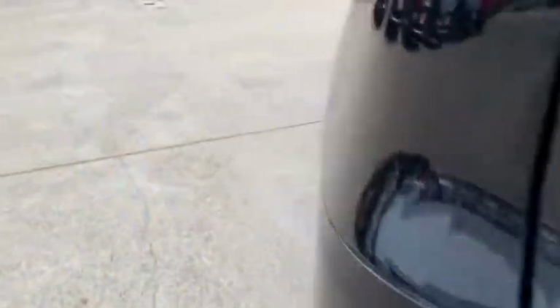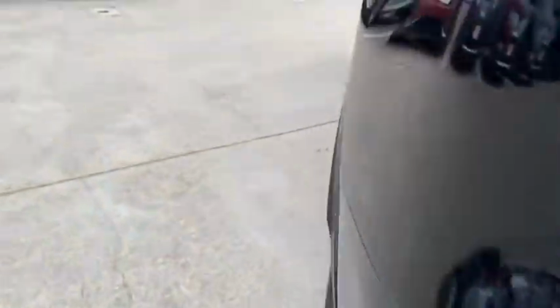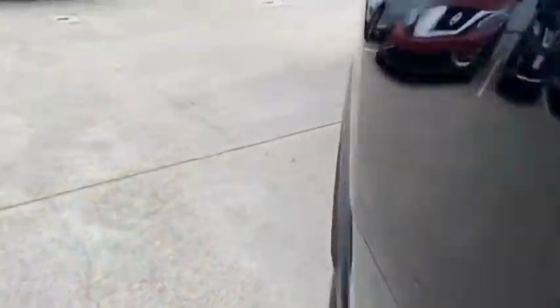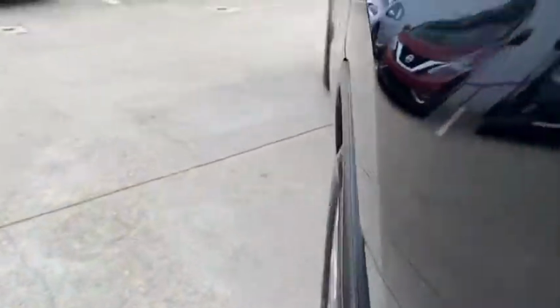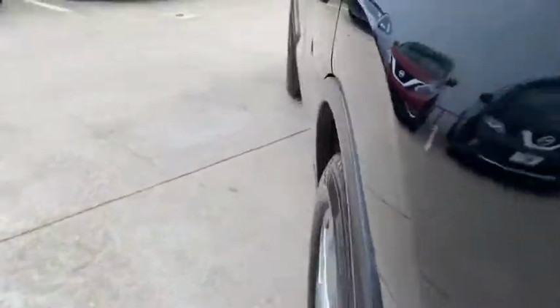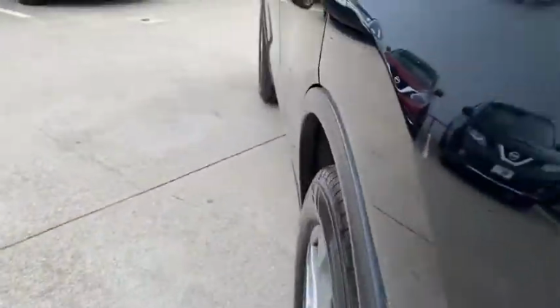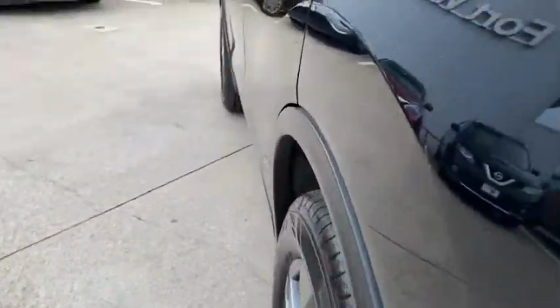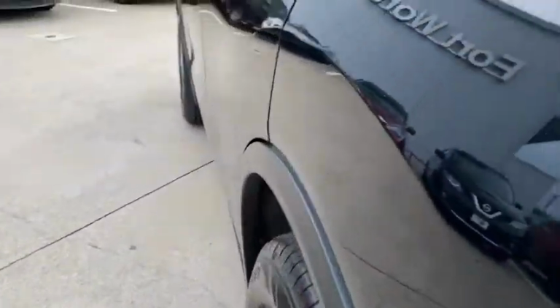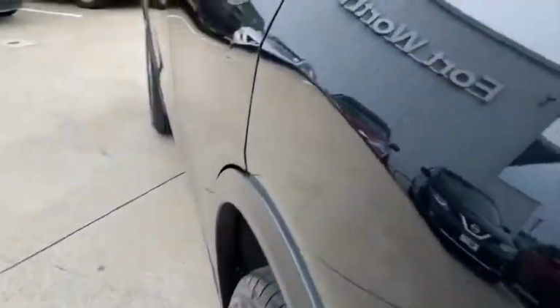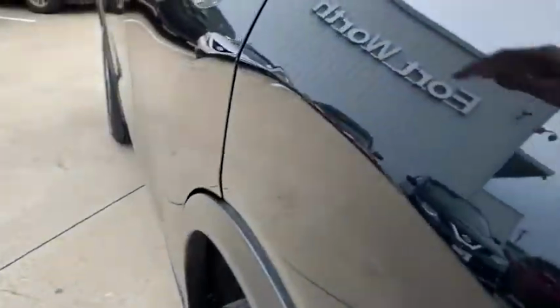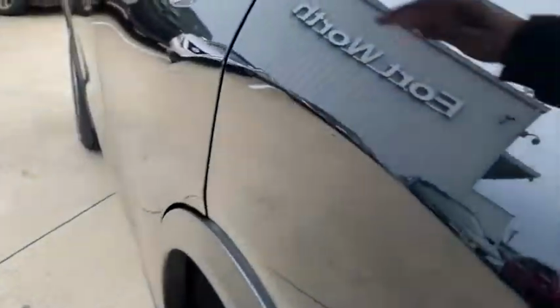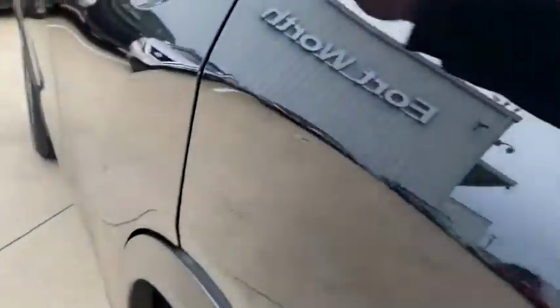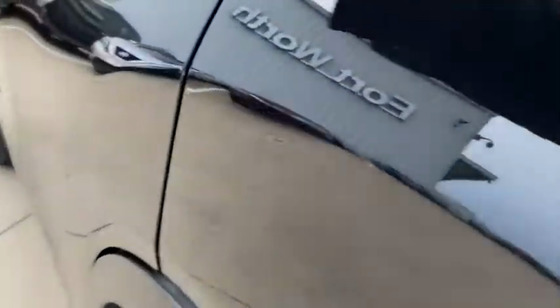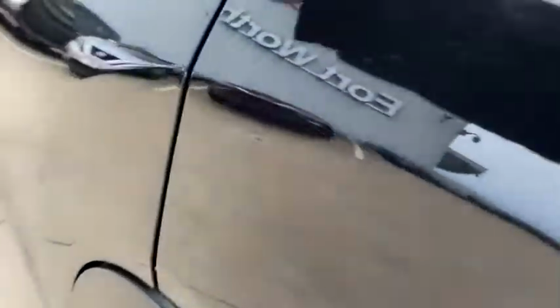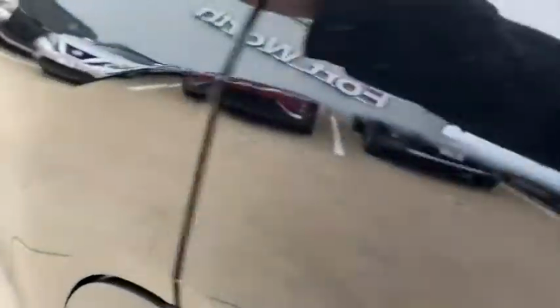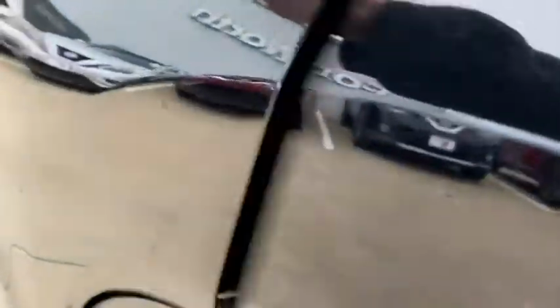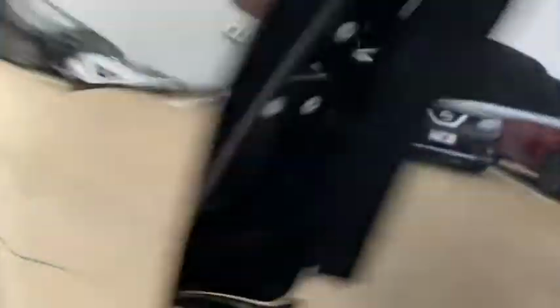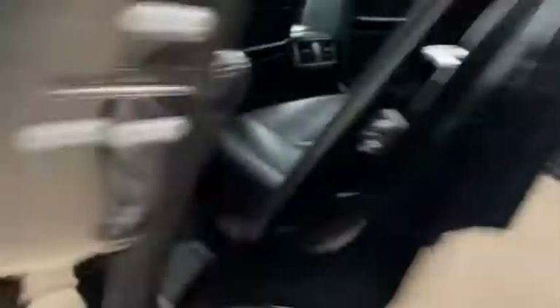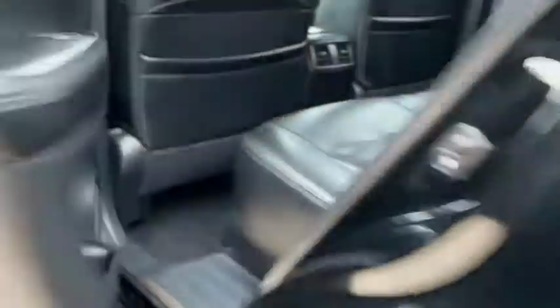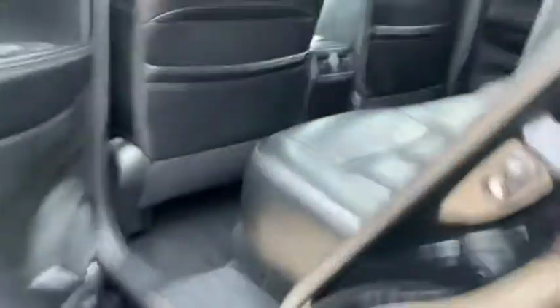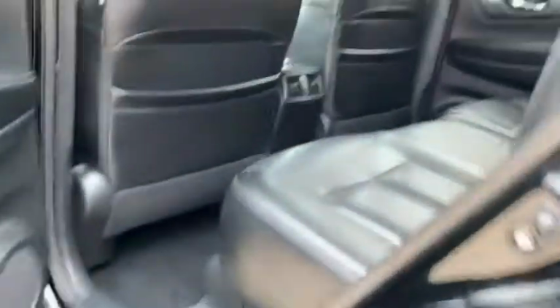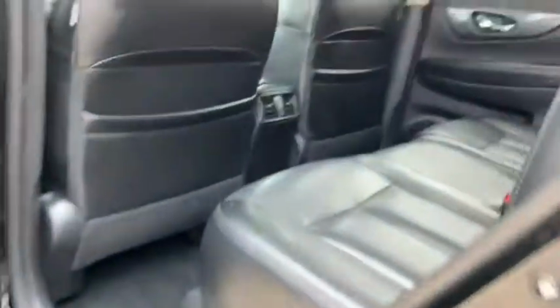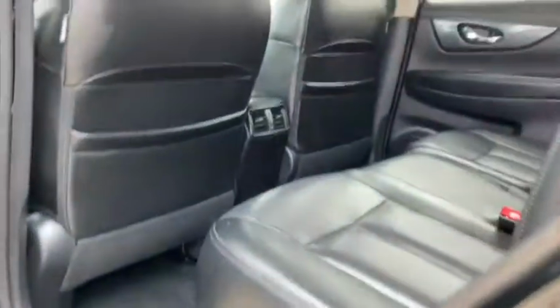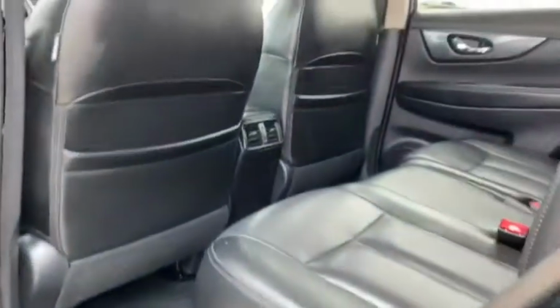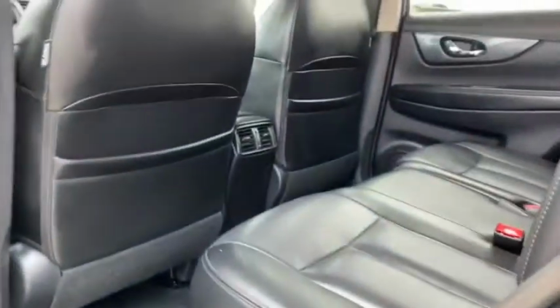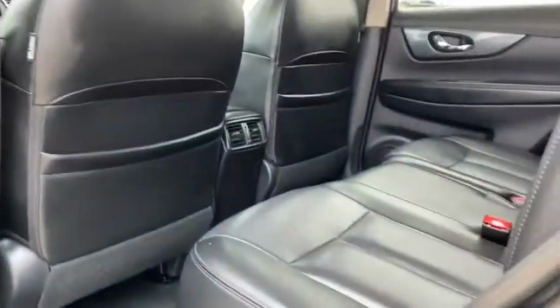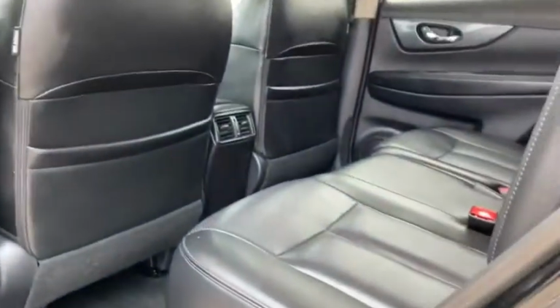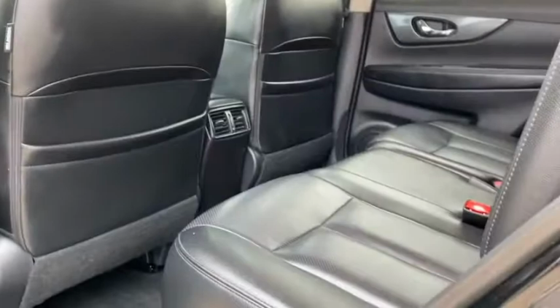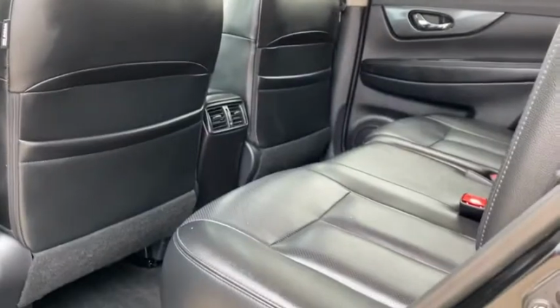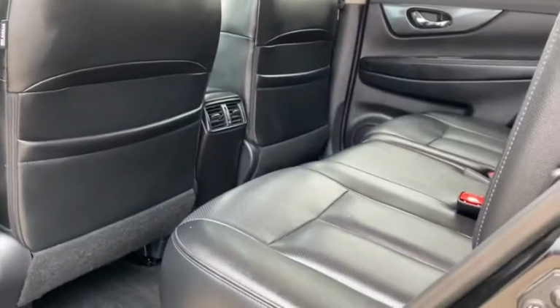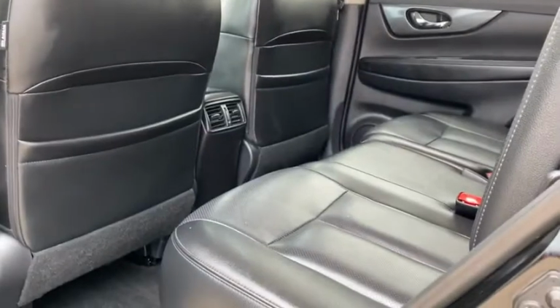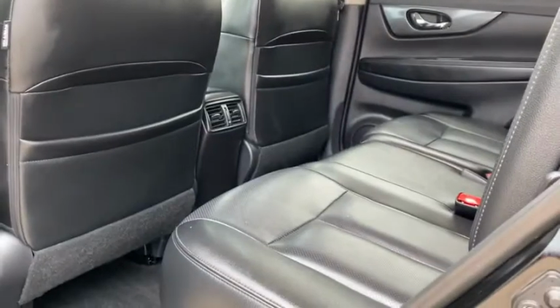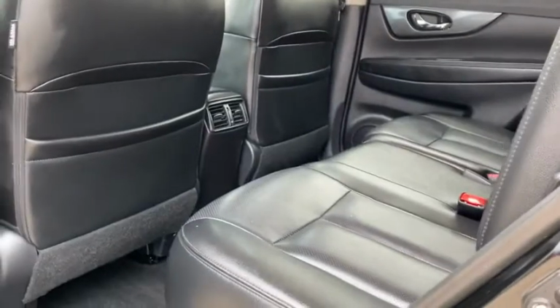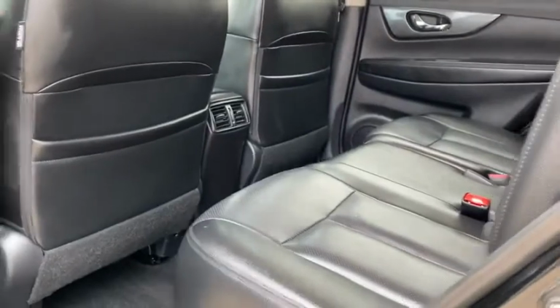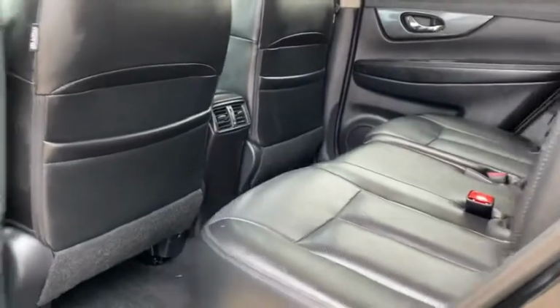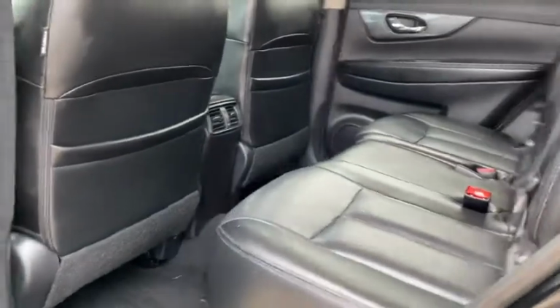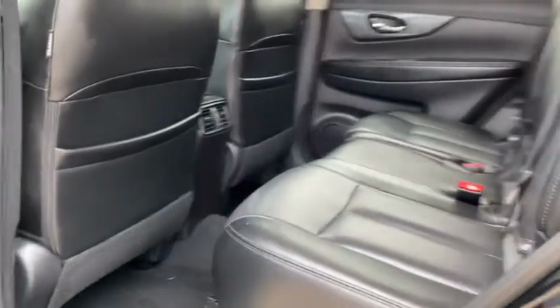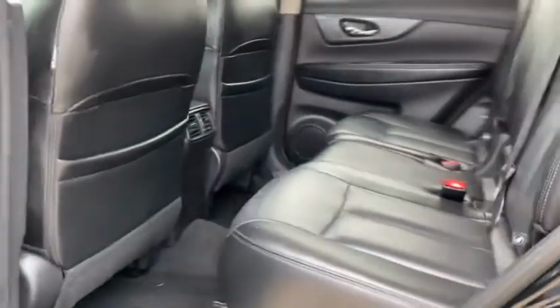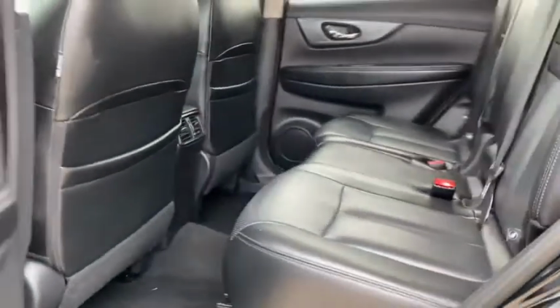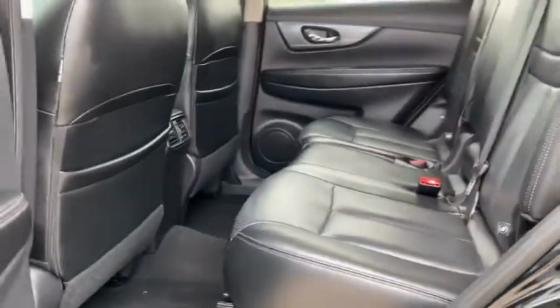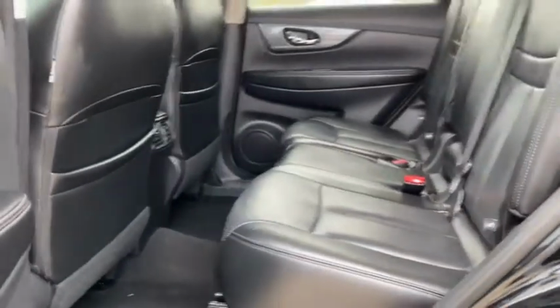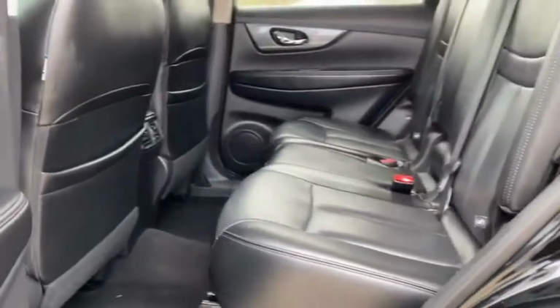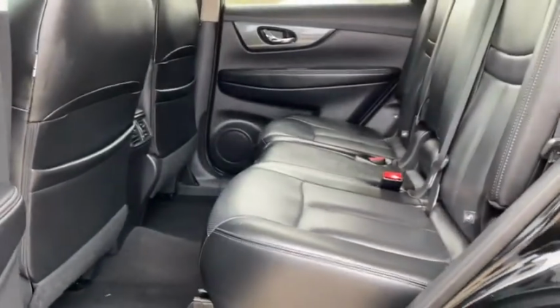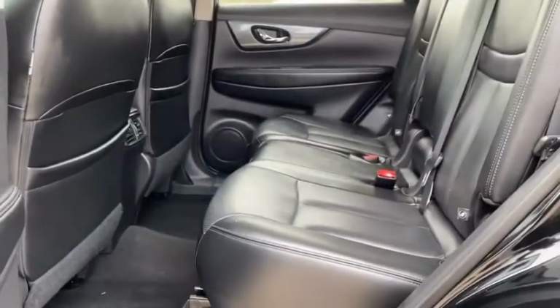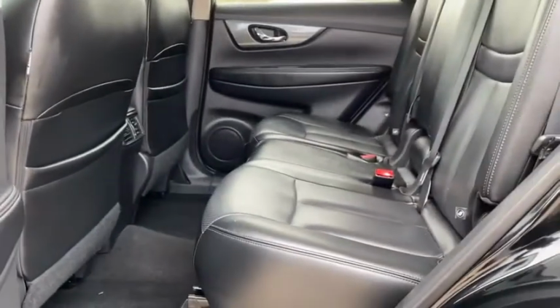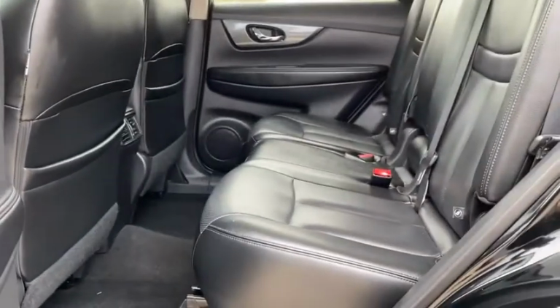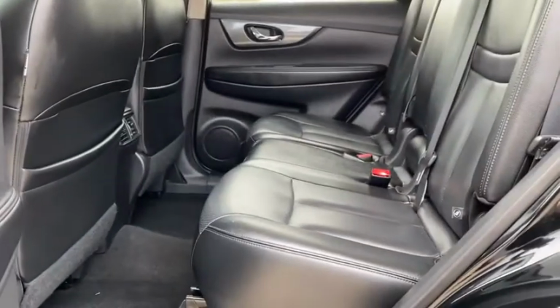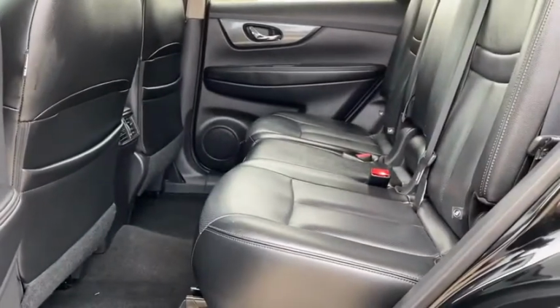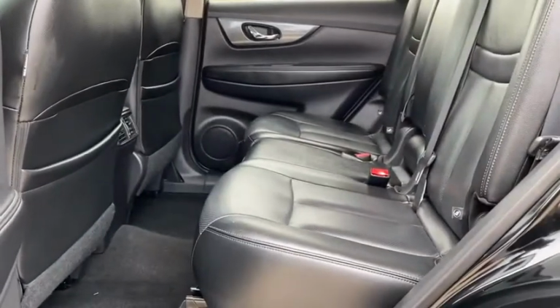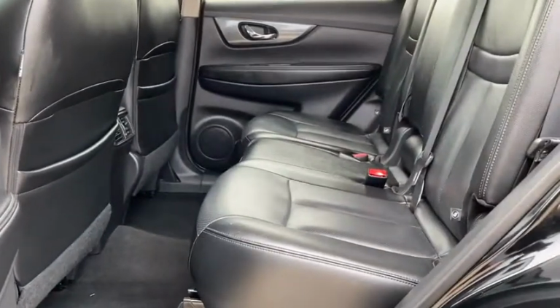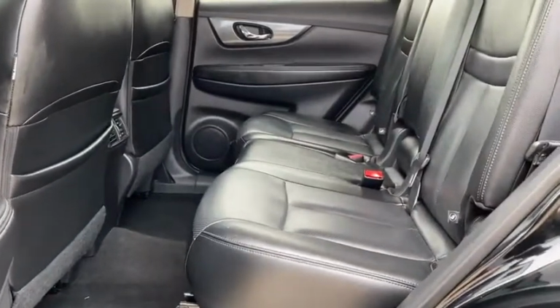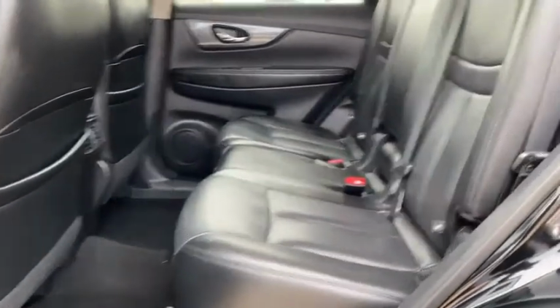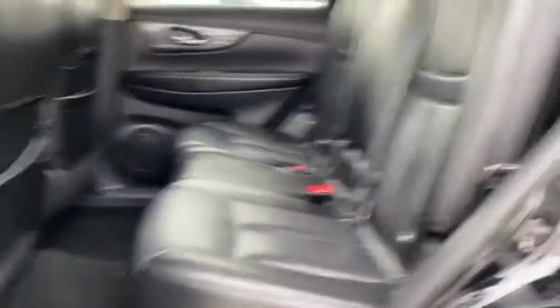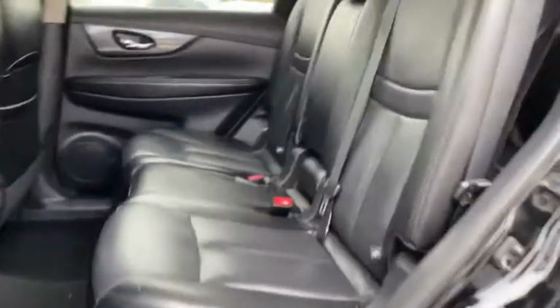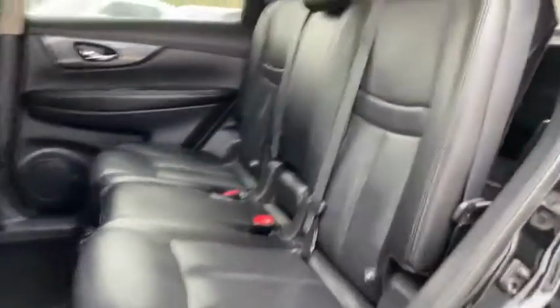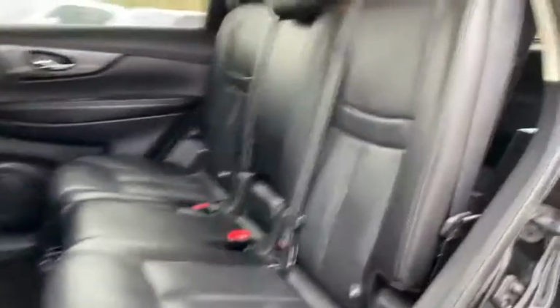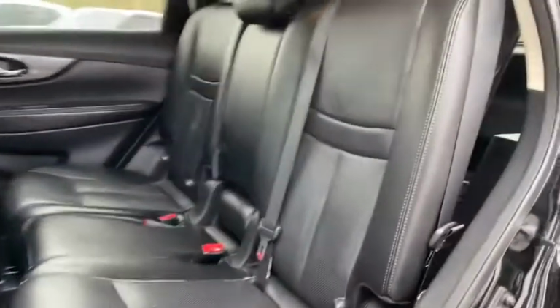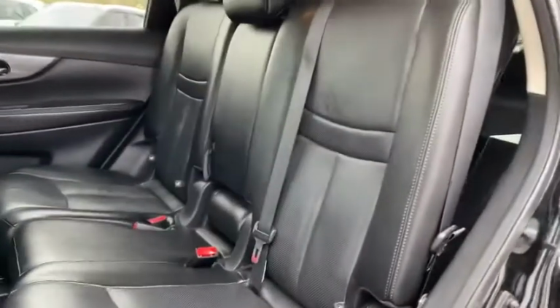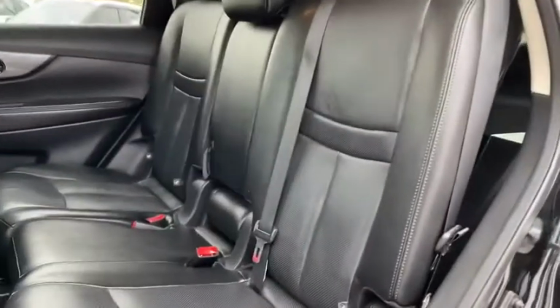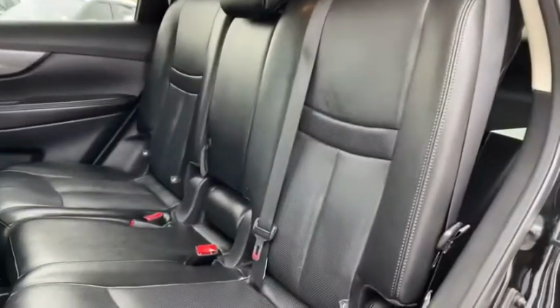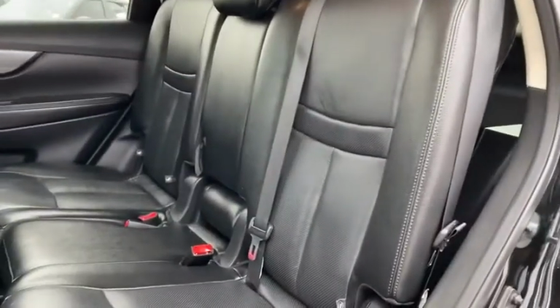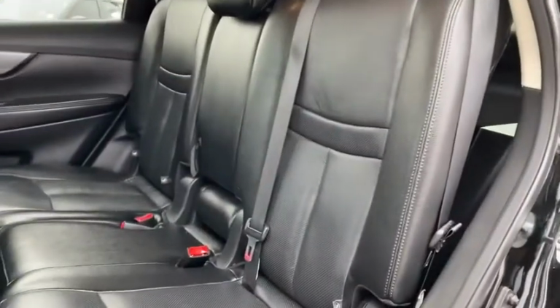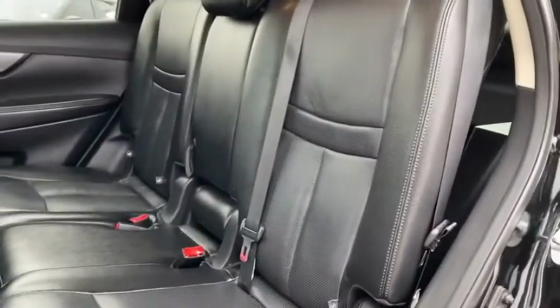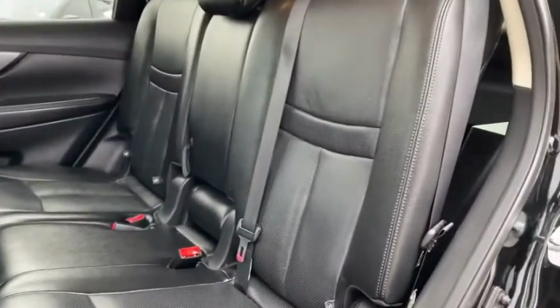Rear window defroster, power windows, security system, CD player, trip computer, heated front seat, overhead console.